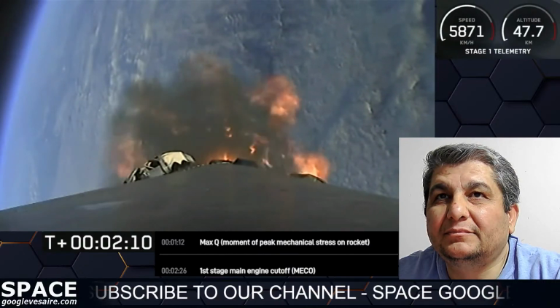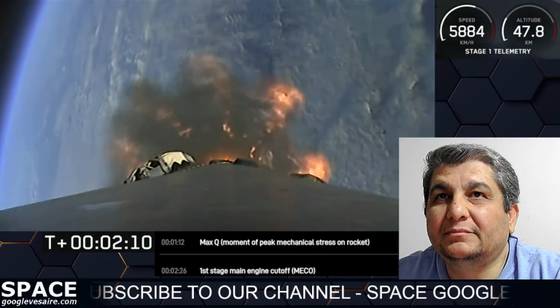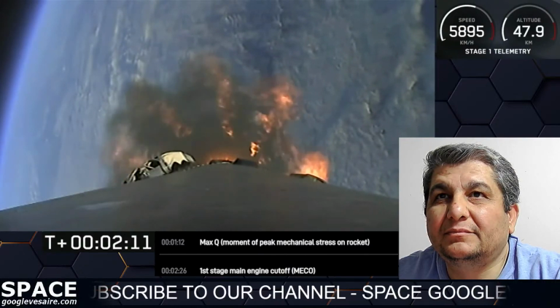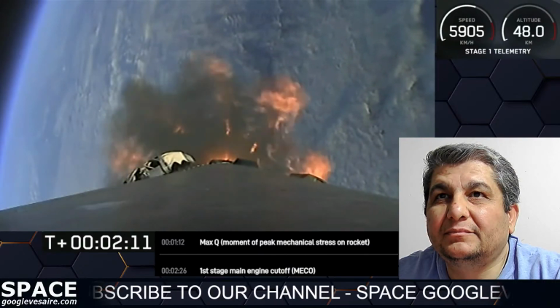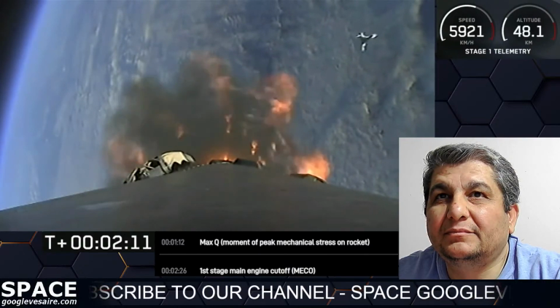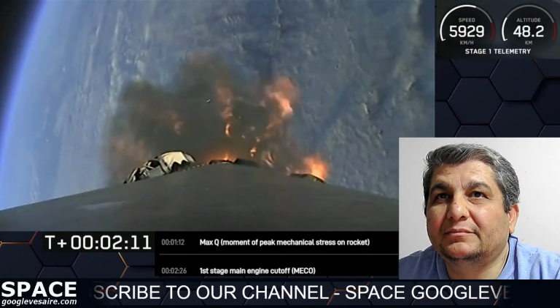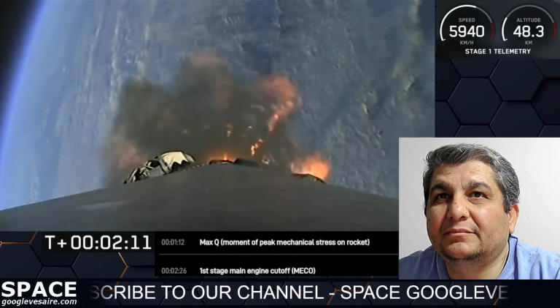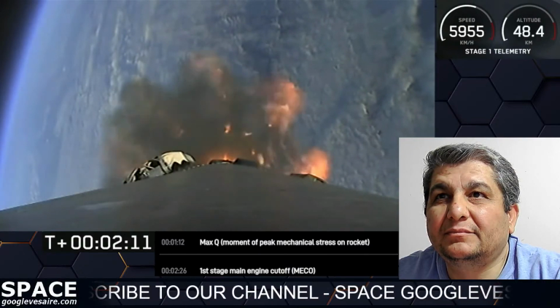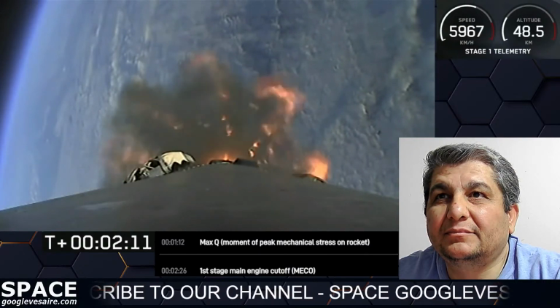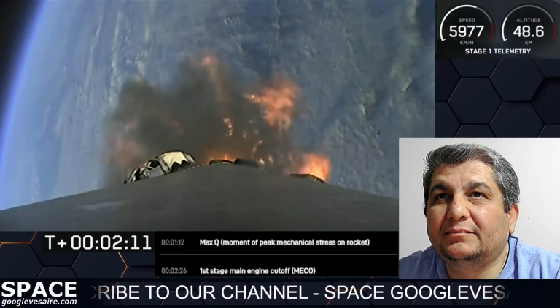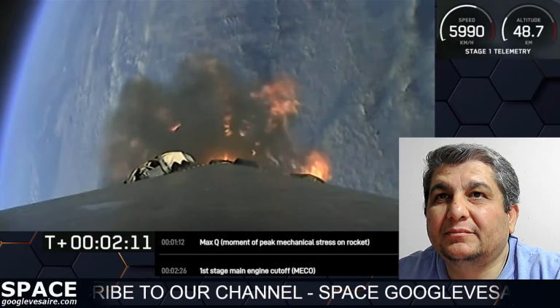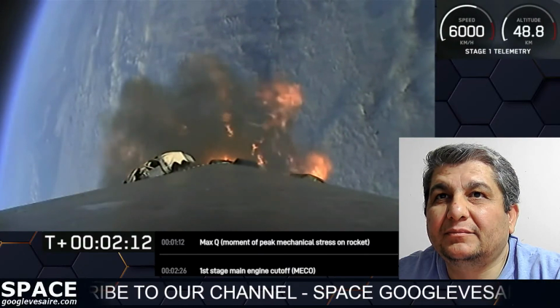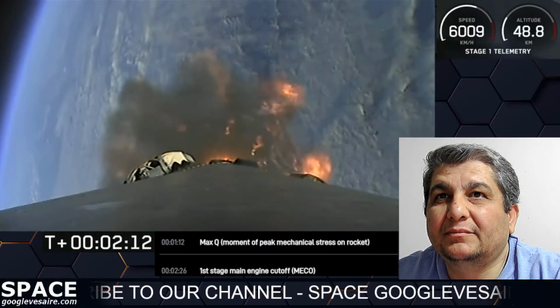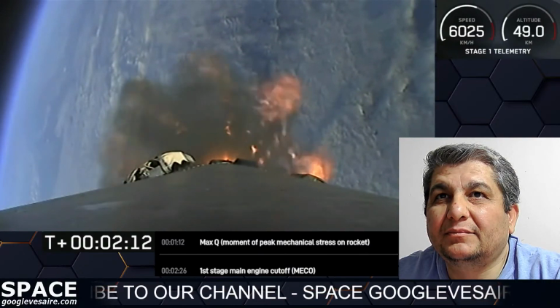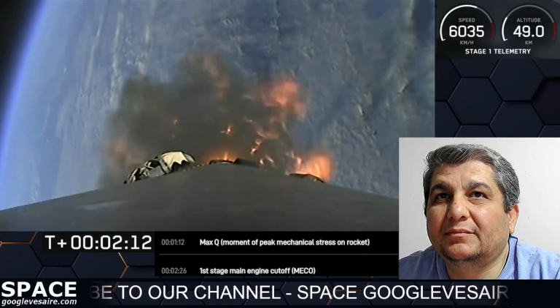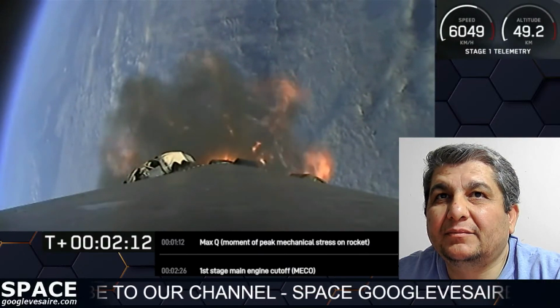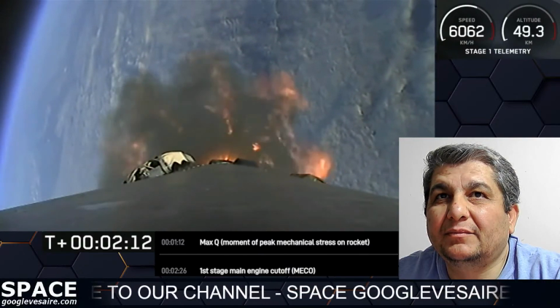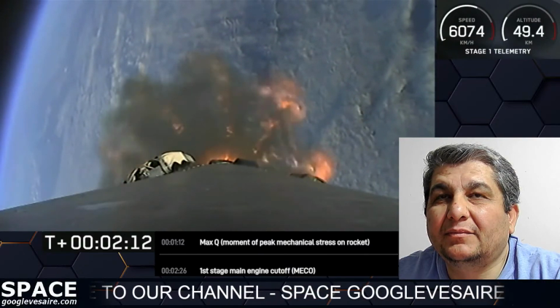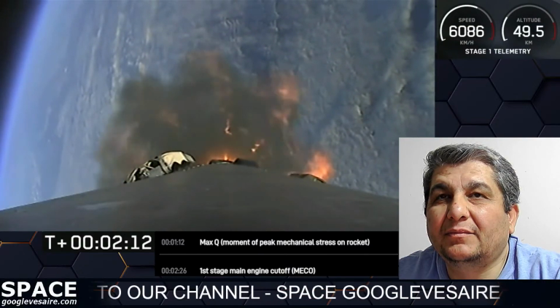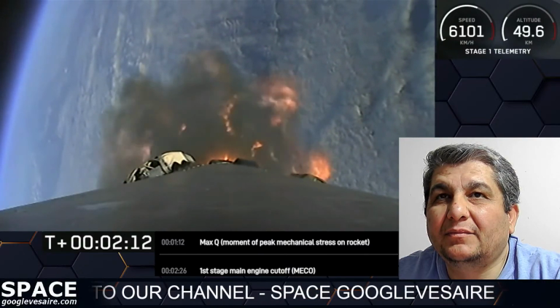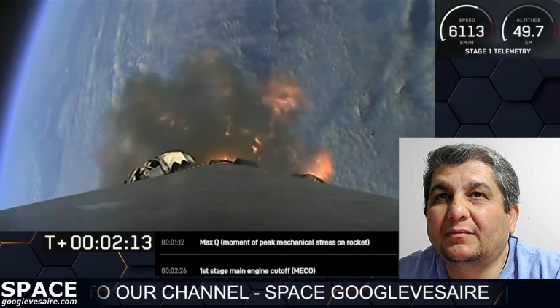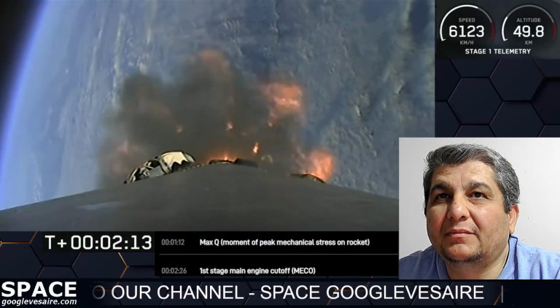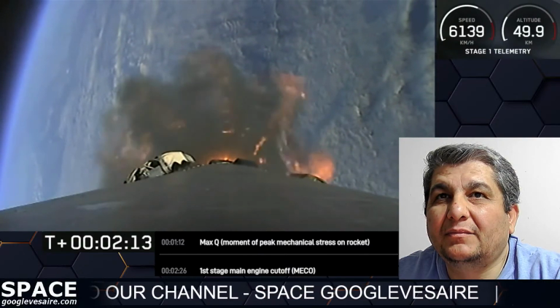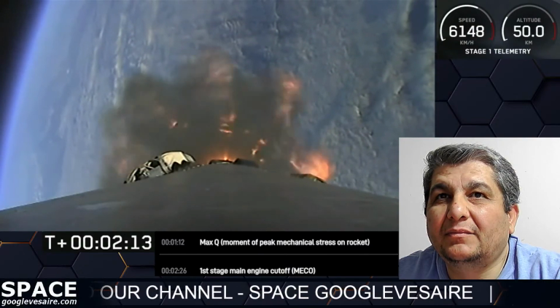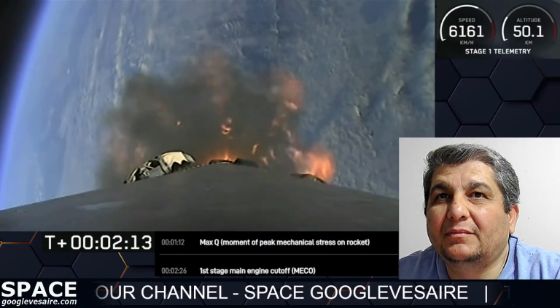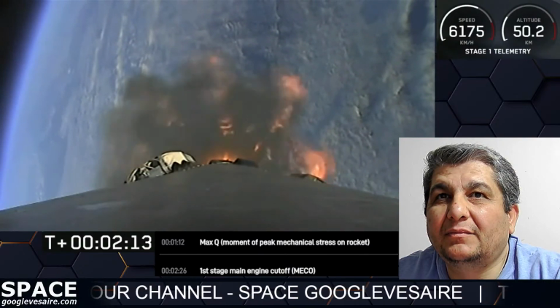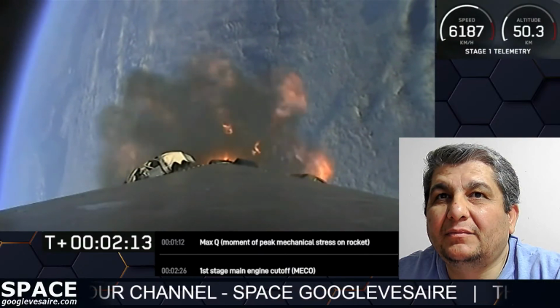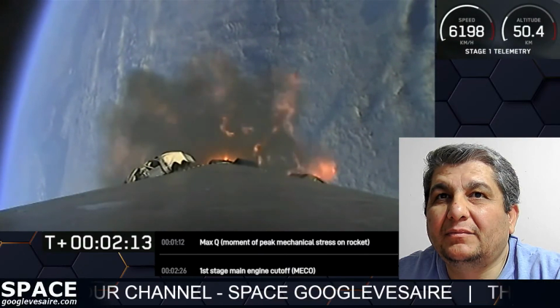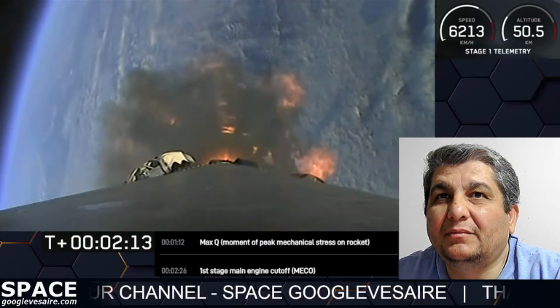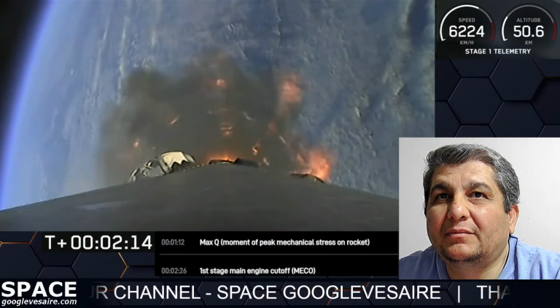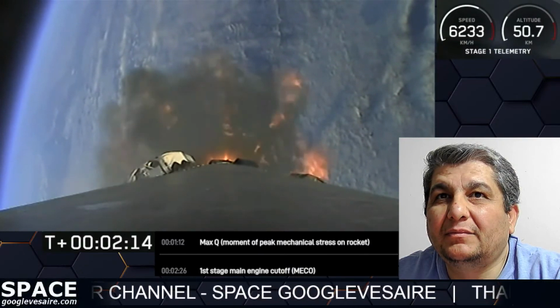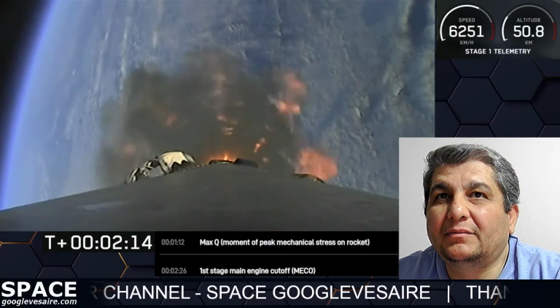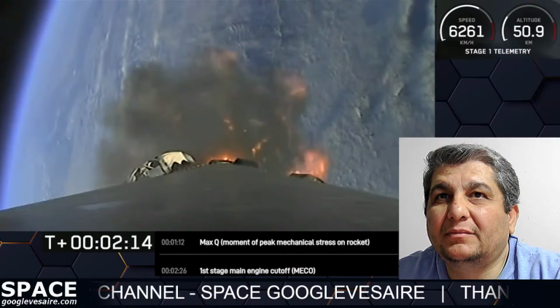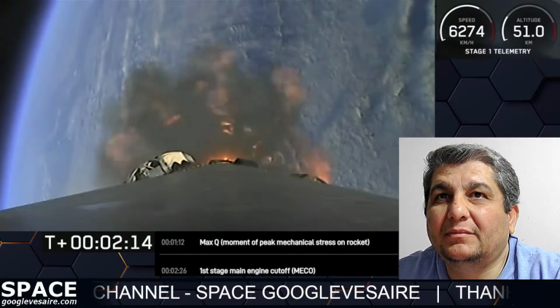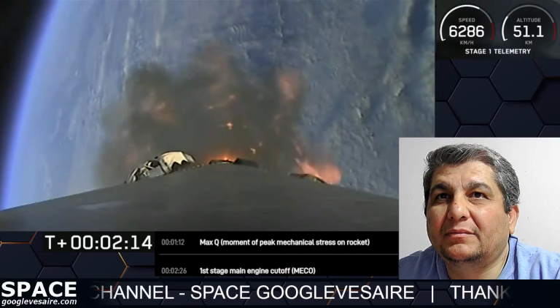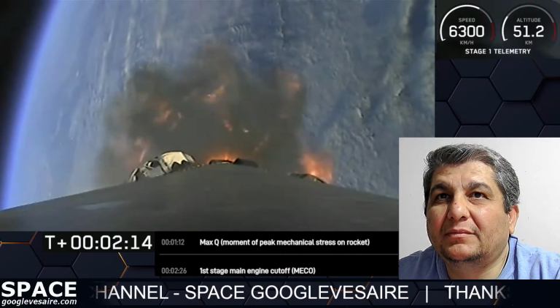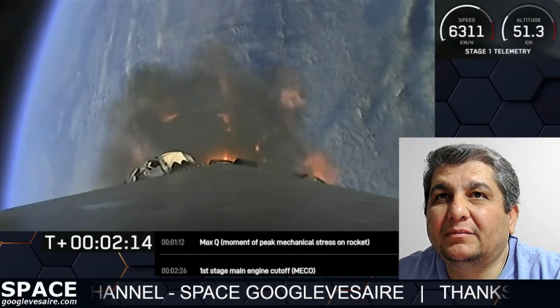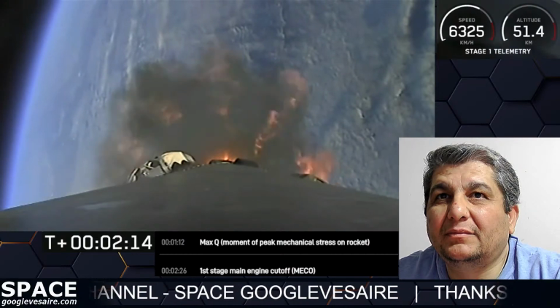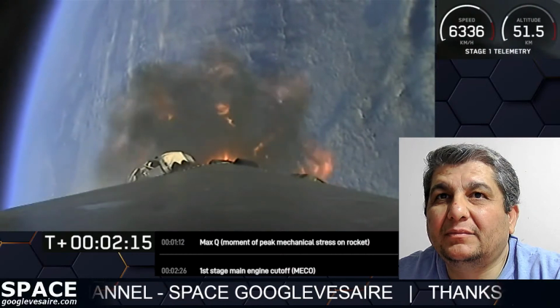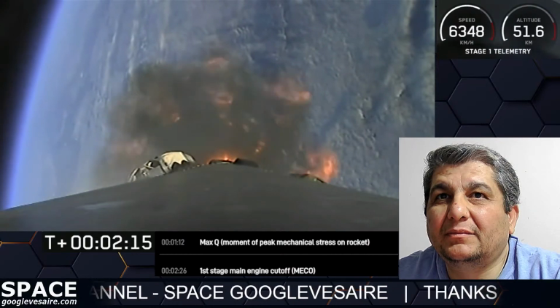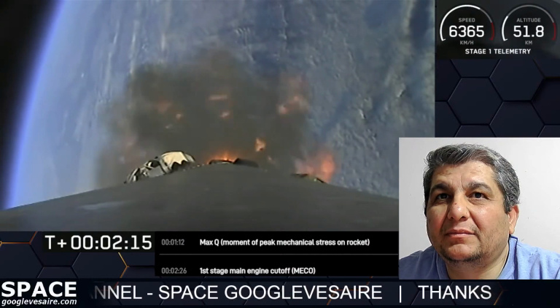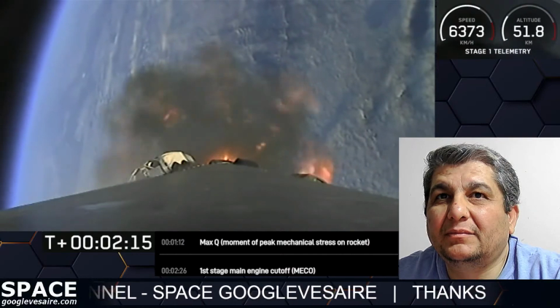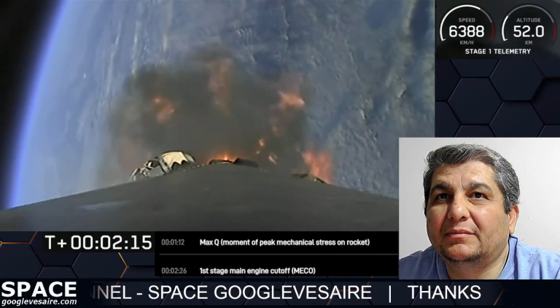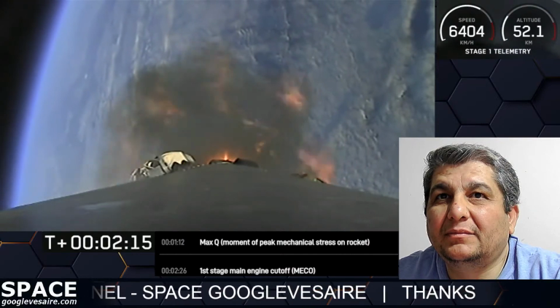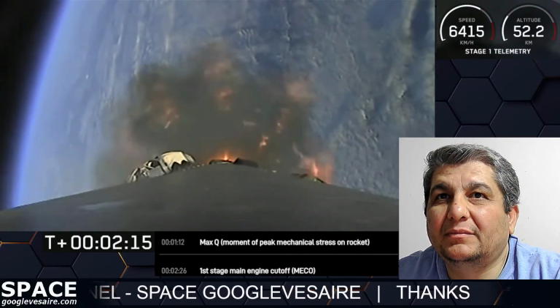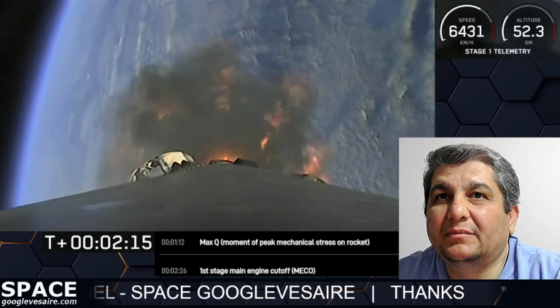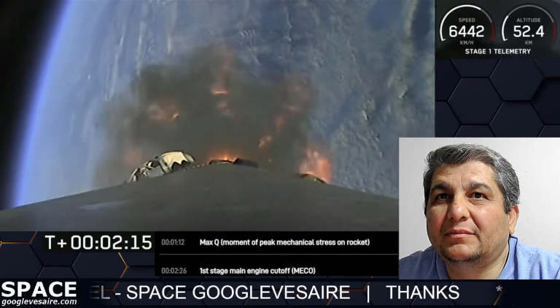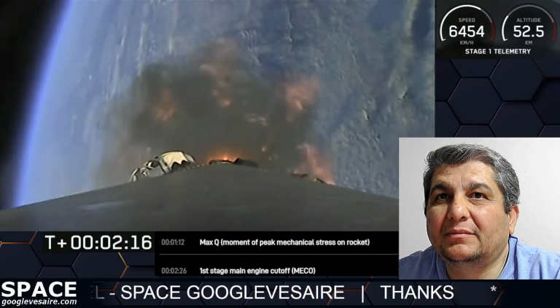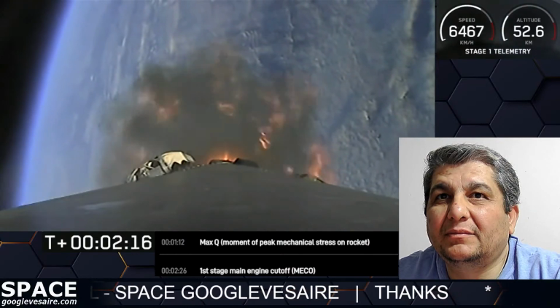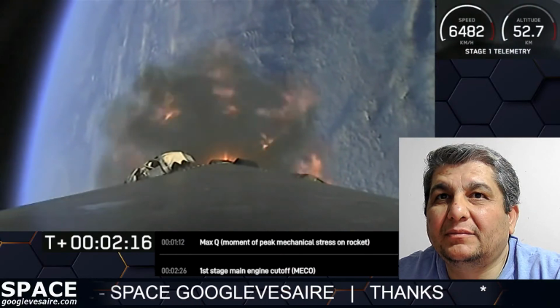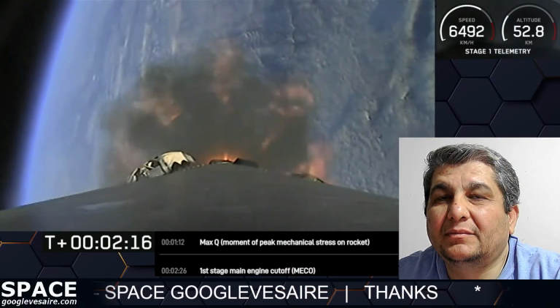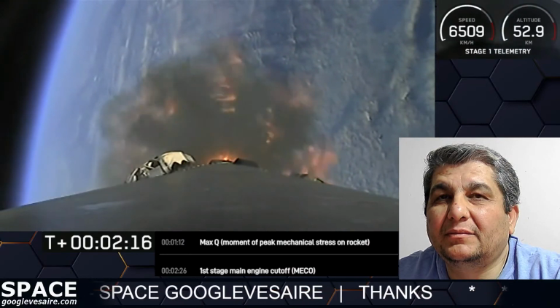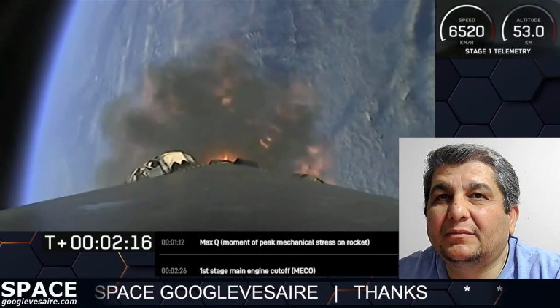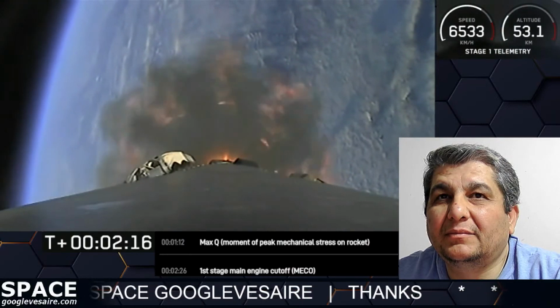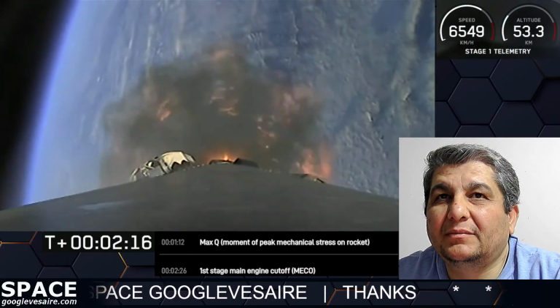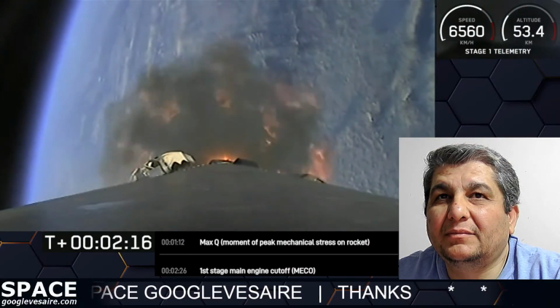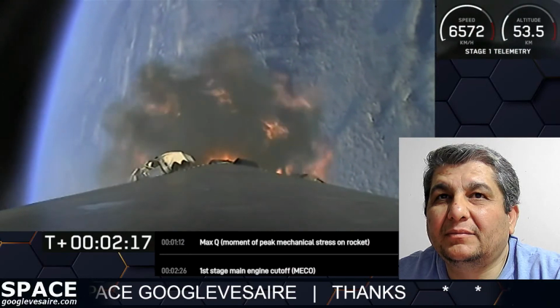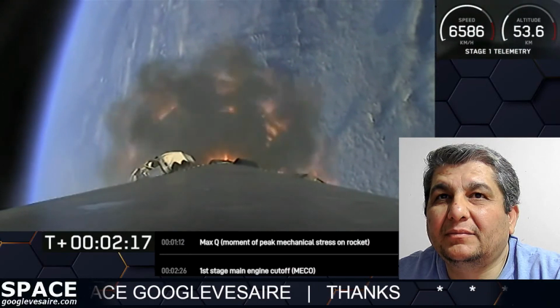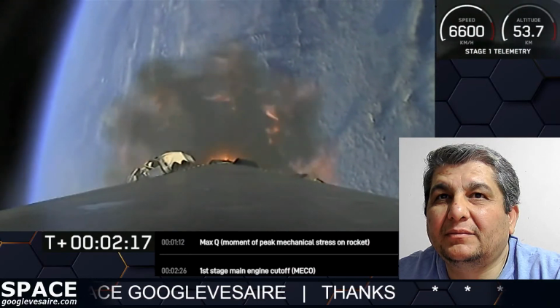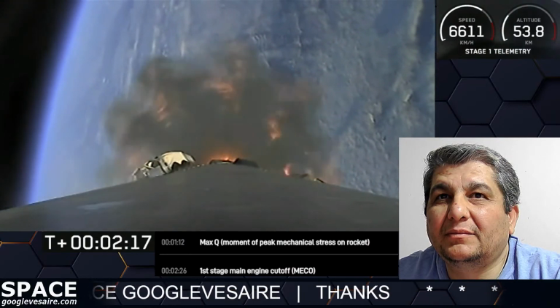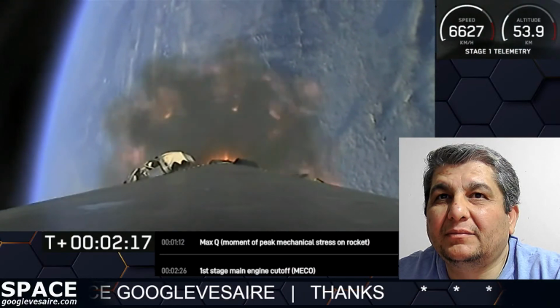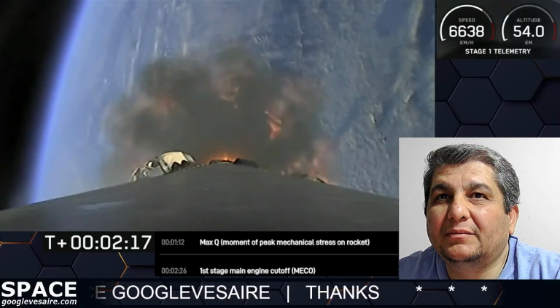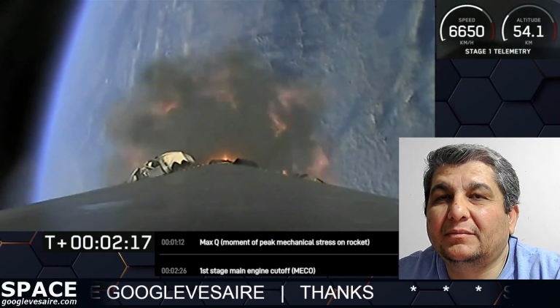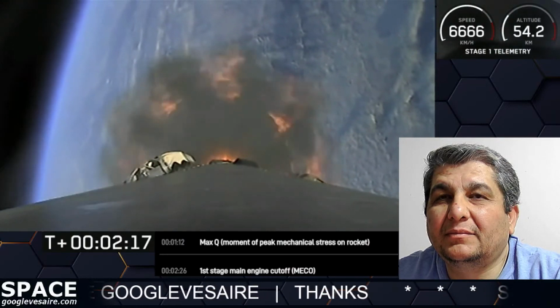In those events back-to-back: MECO, stage separation, second engine start number one, followed by fairing separation.